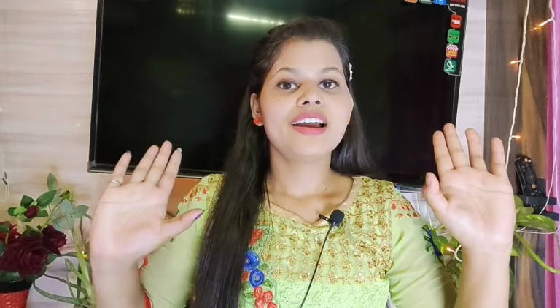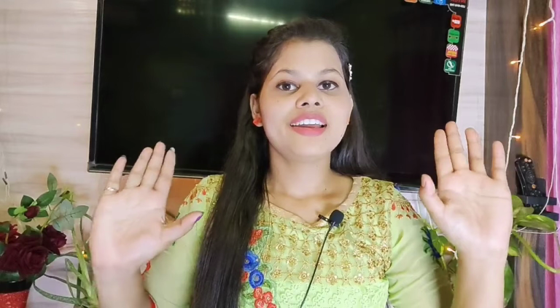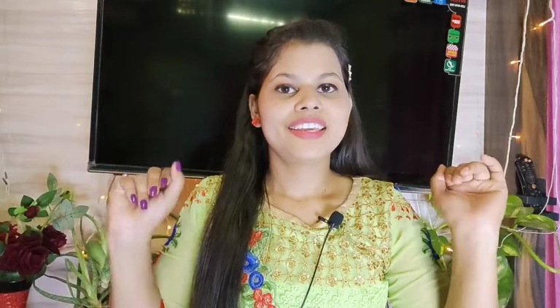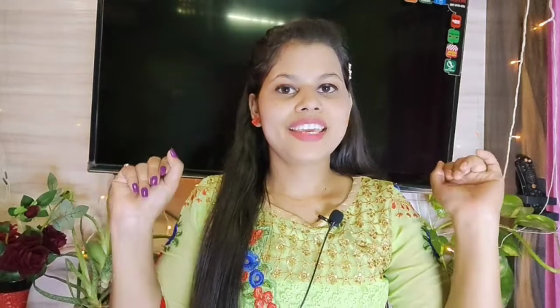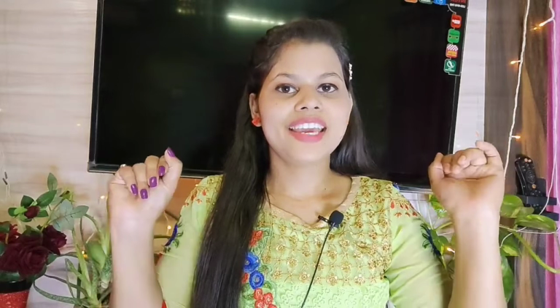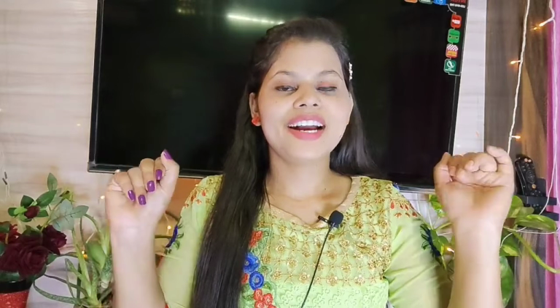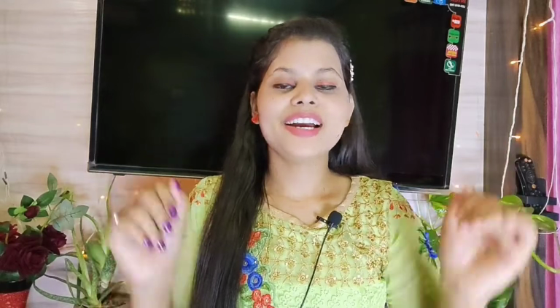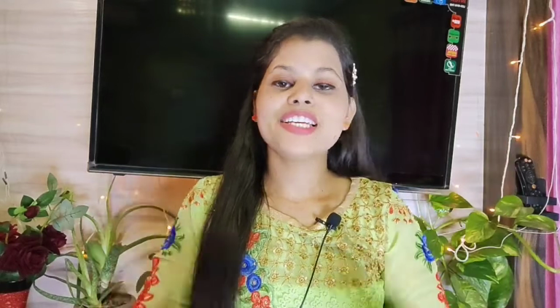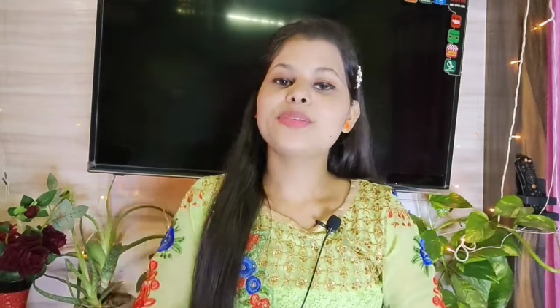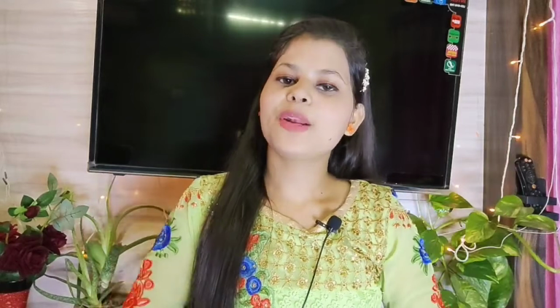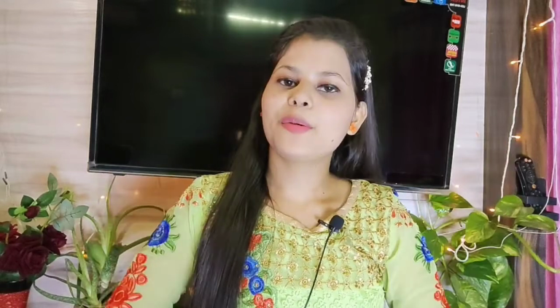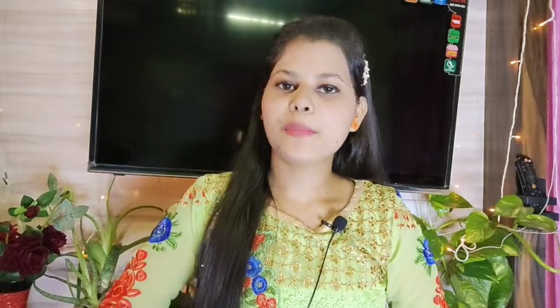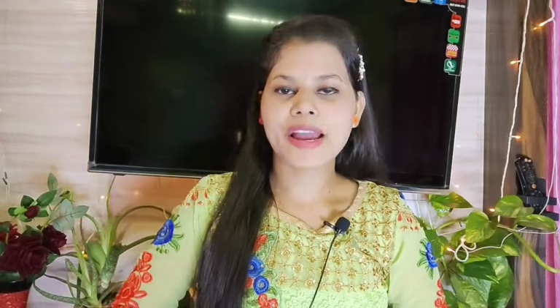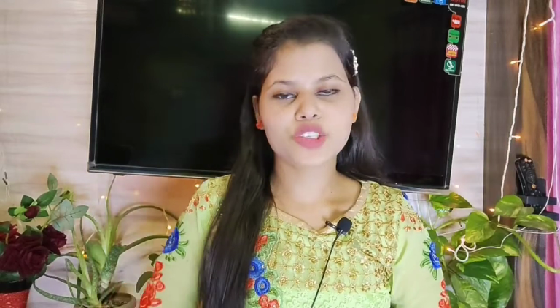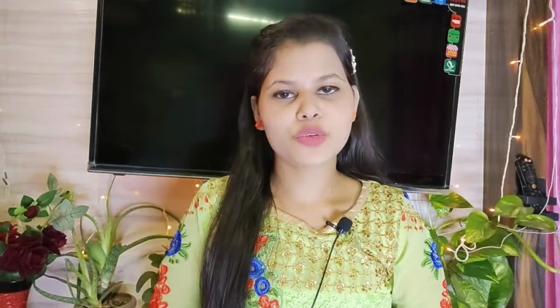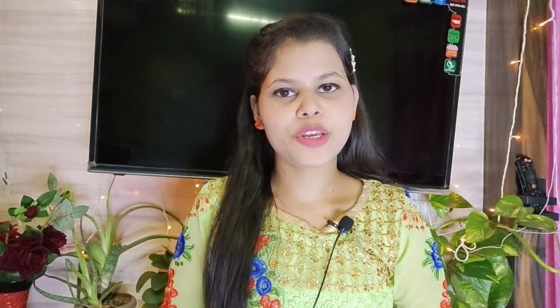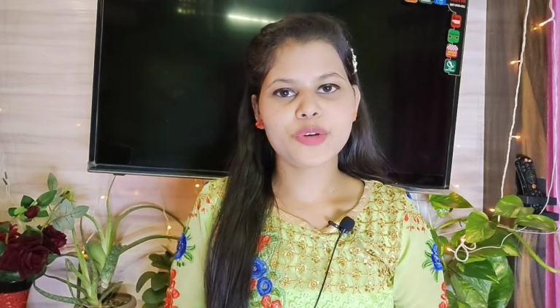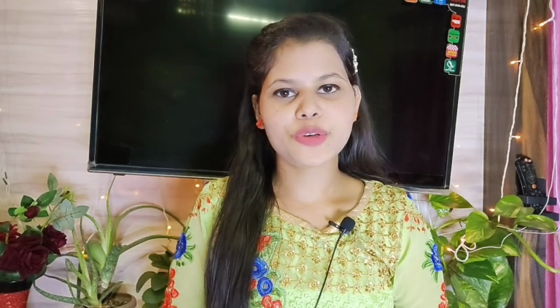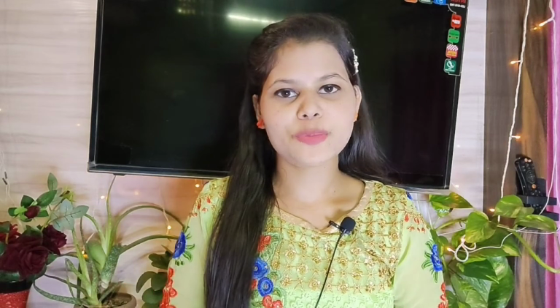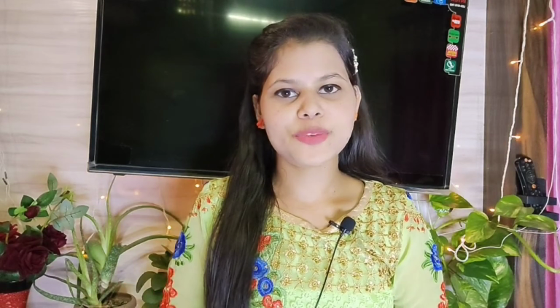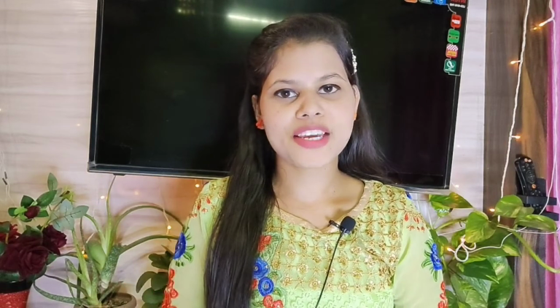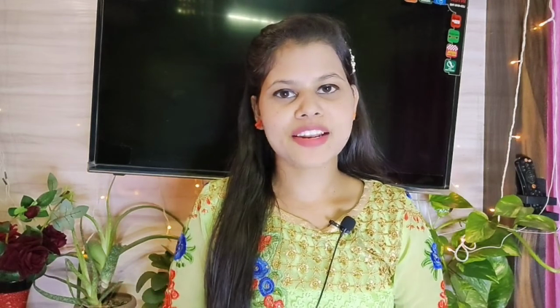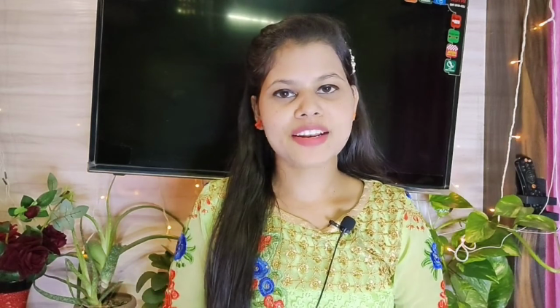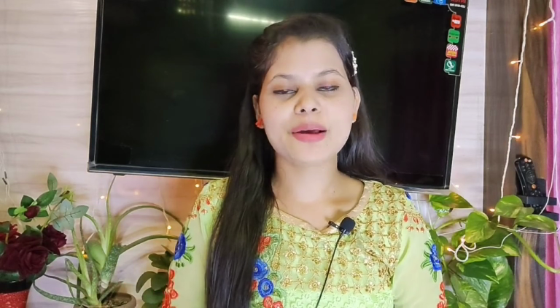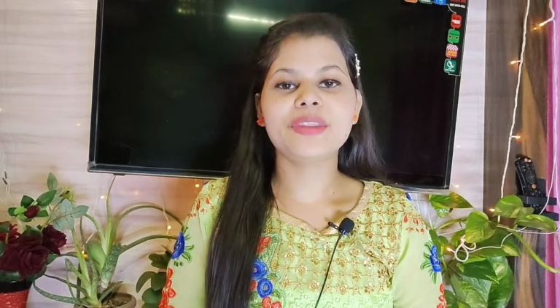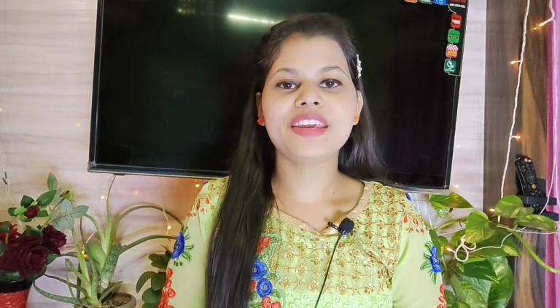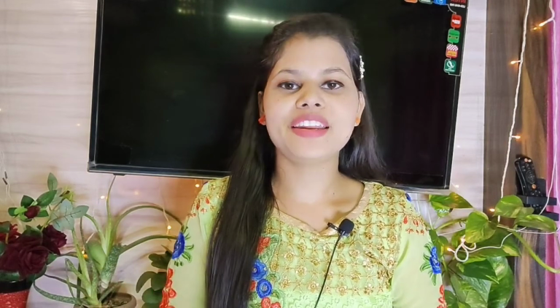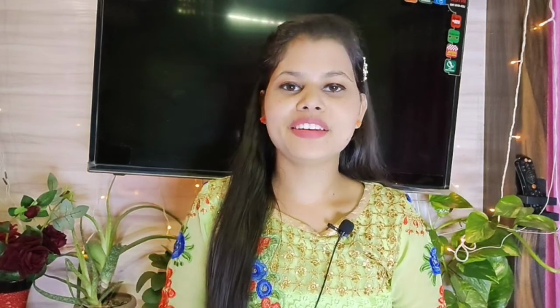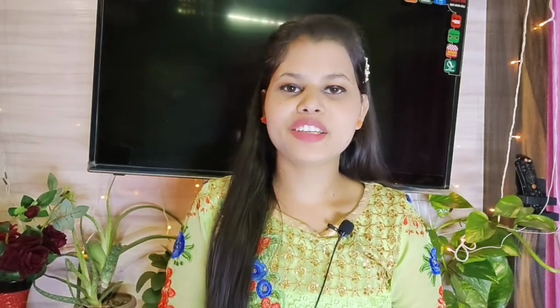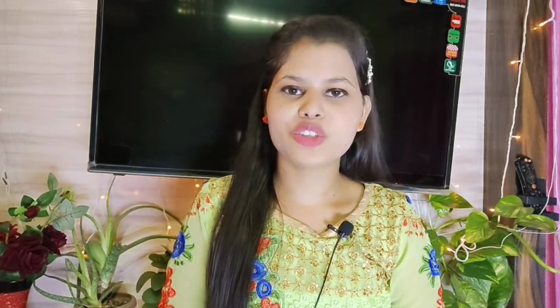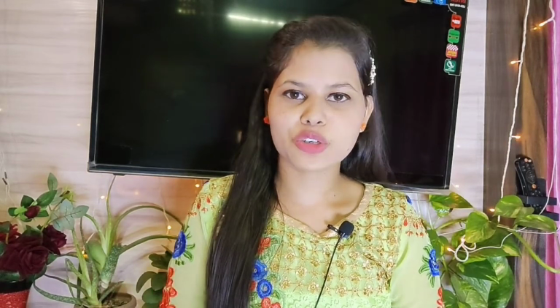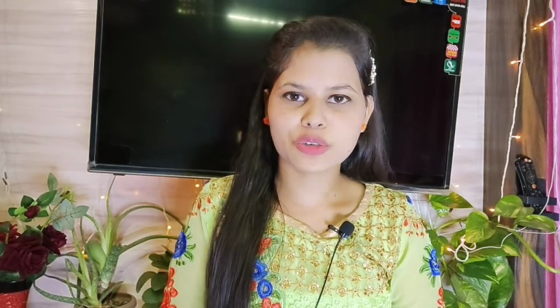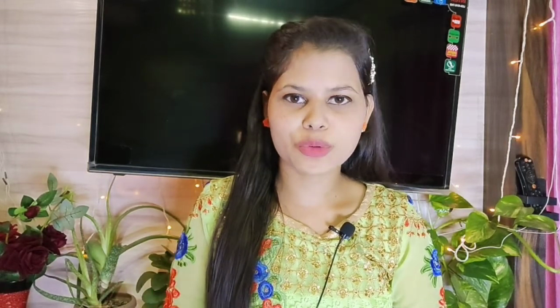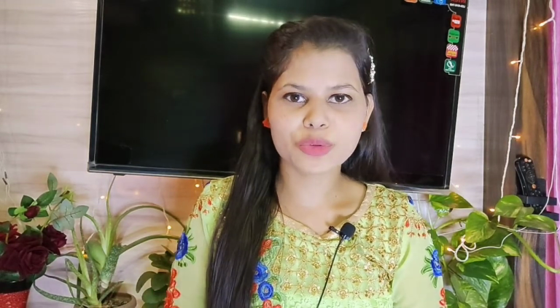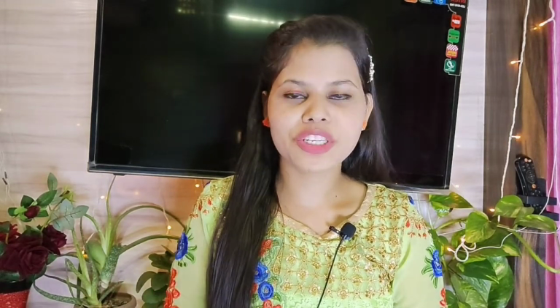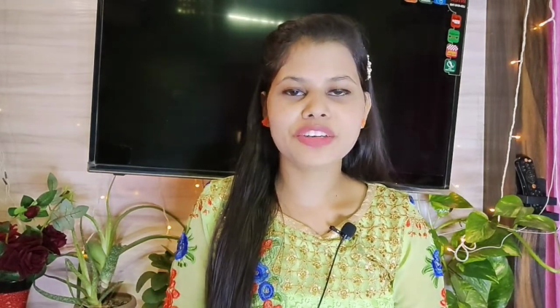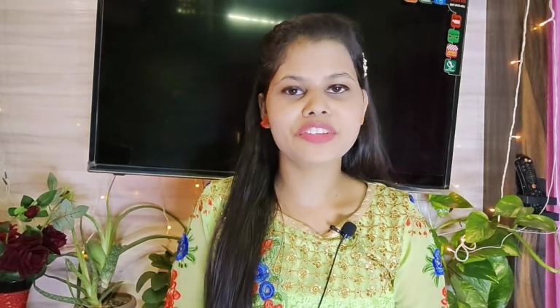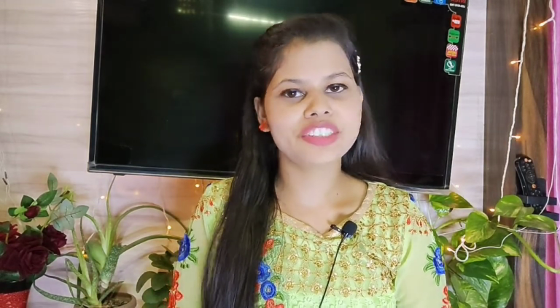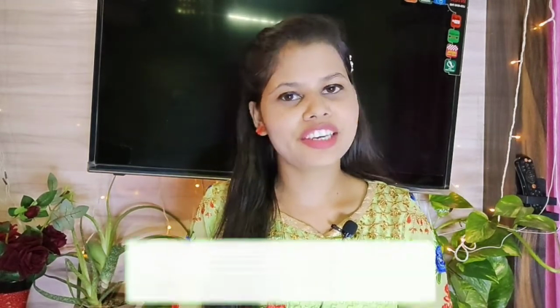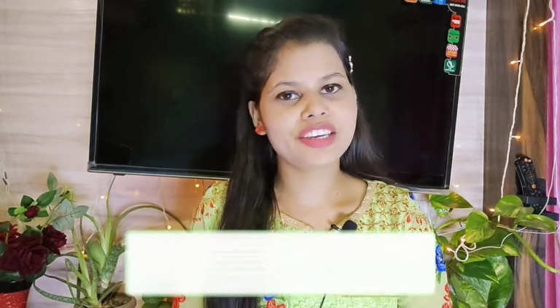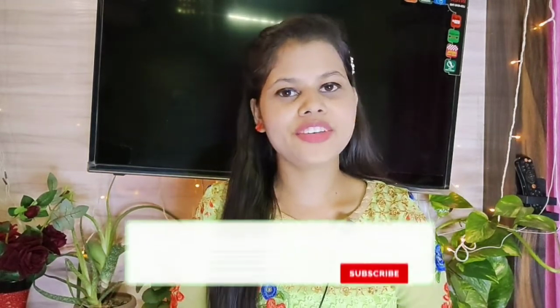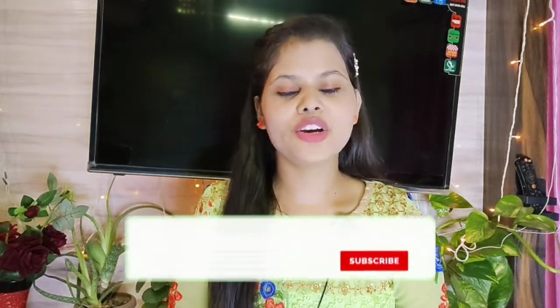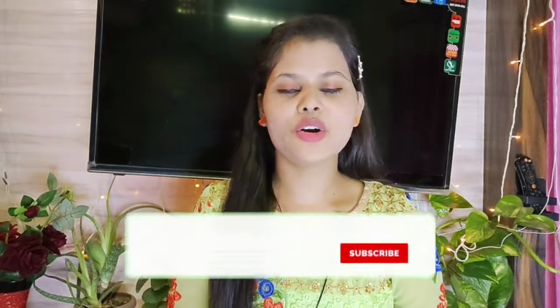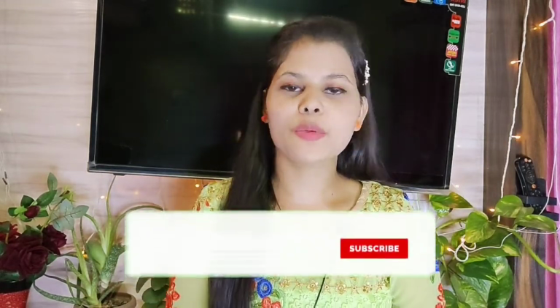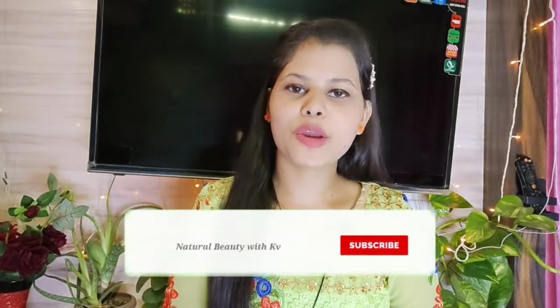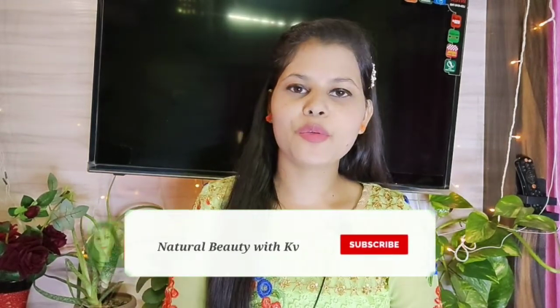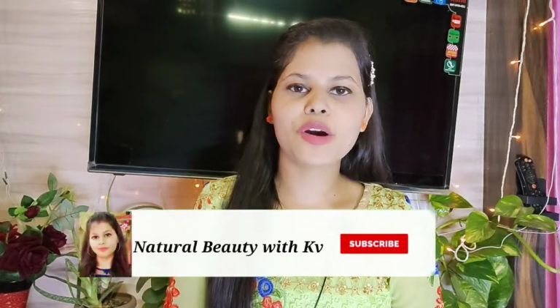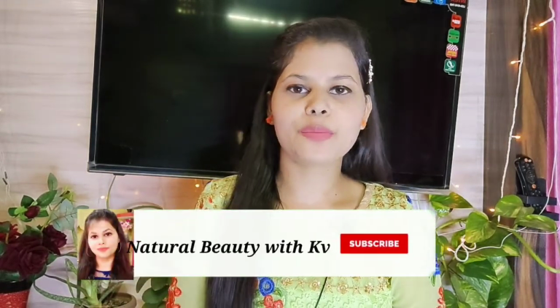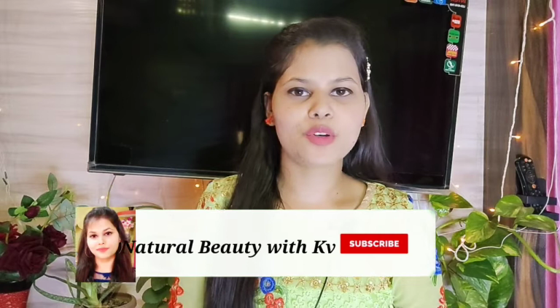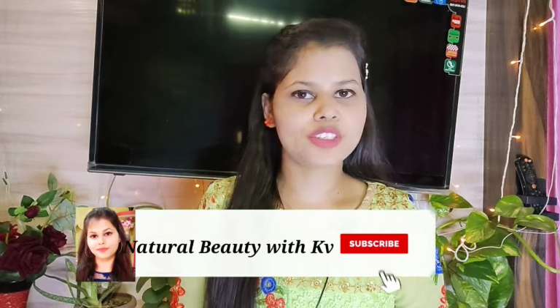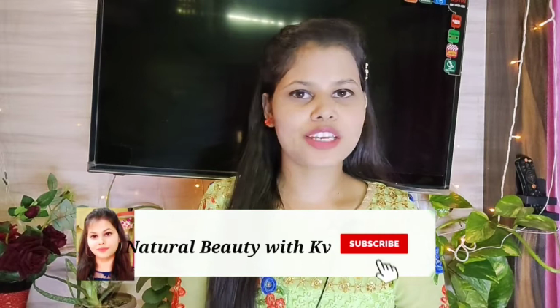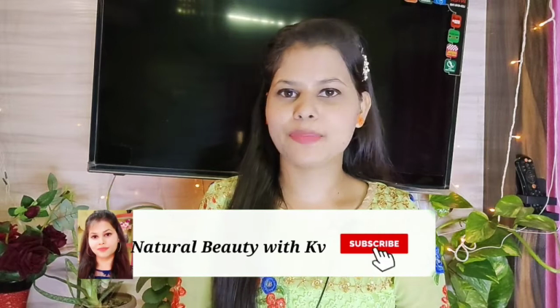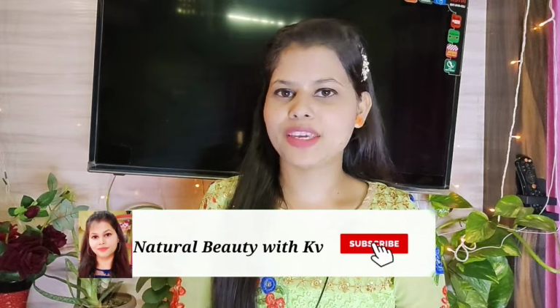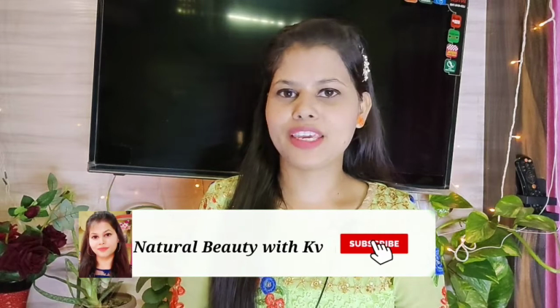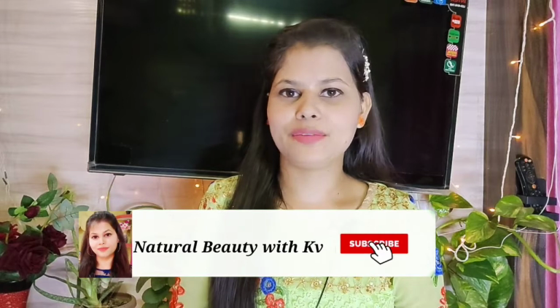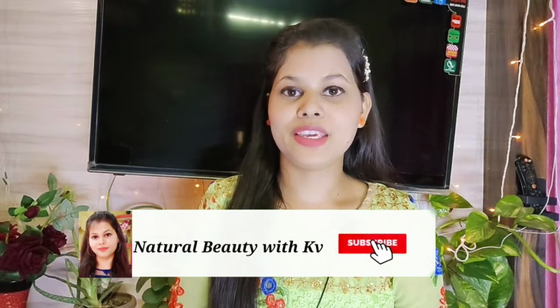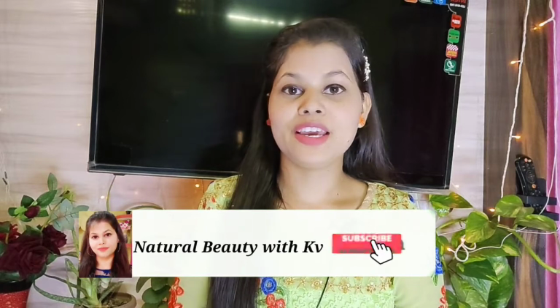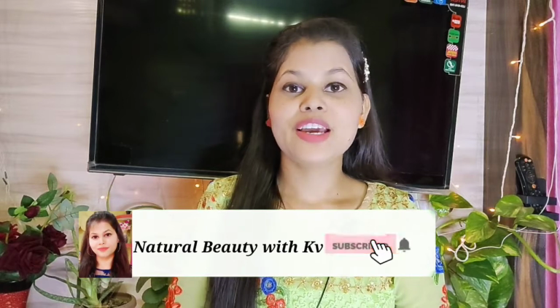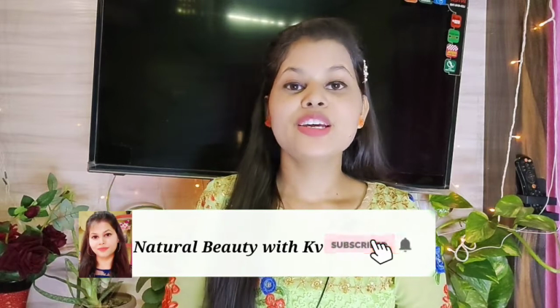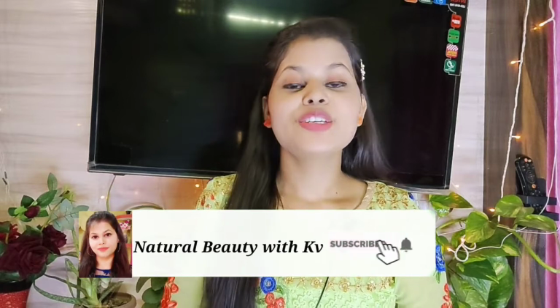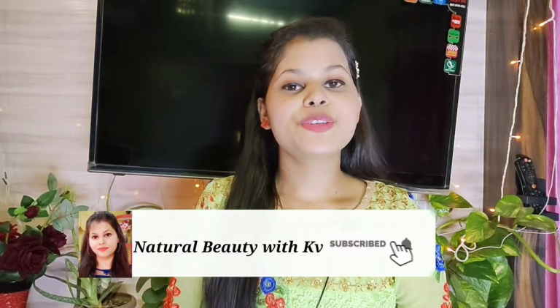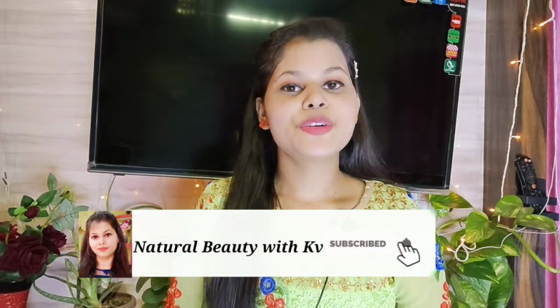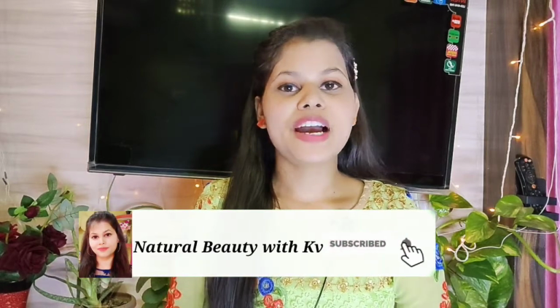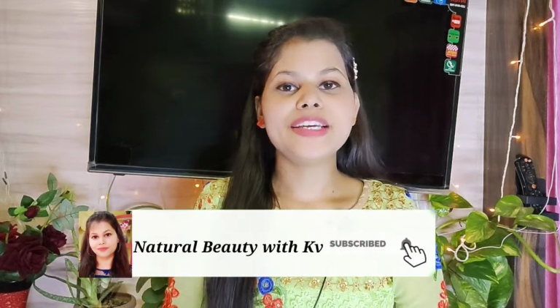Hey guys, welcome back to my YouTube channel. You're watching Natural Beauty with KB and I'm KB.